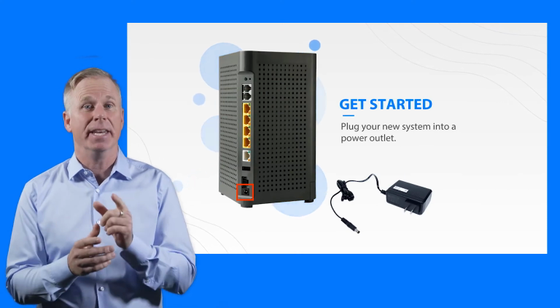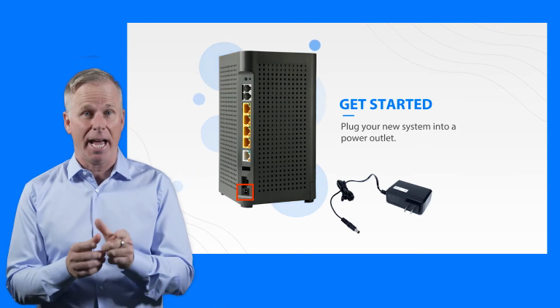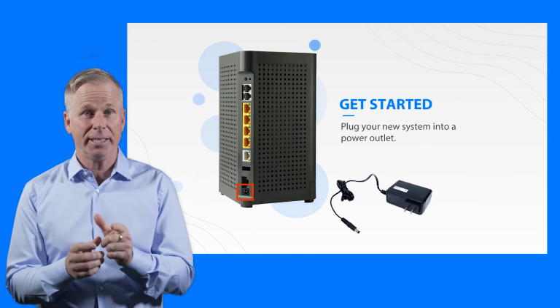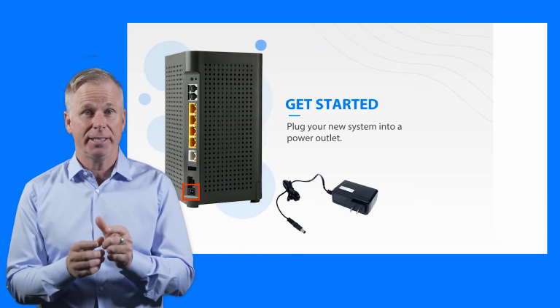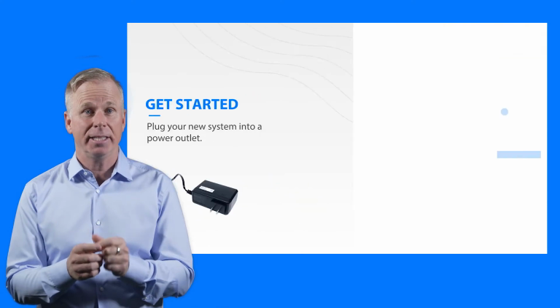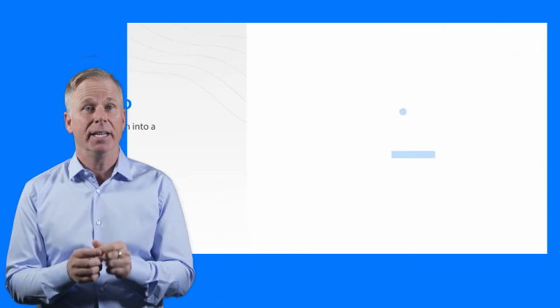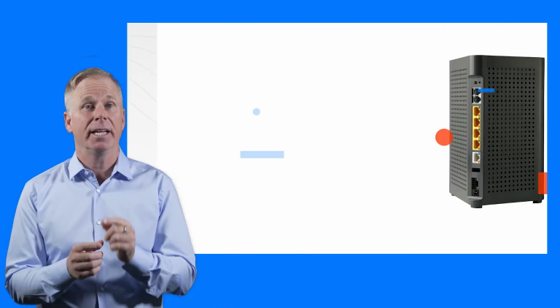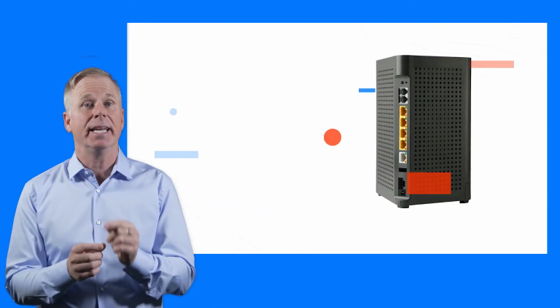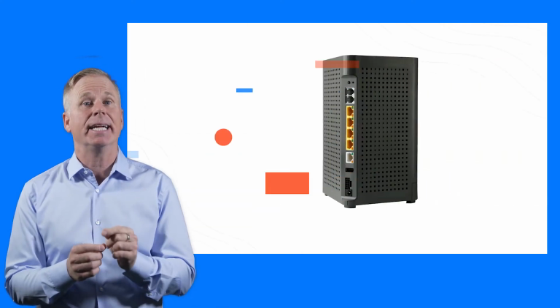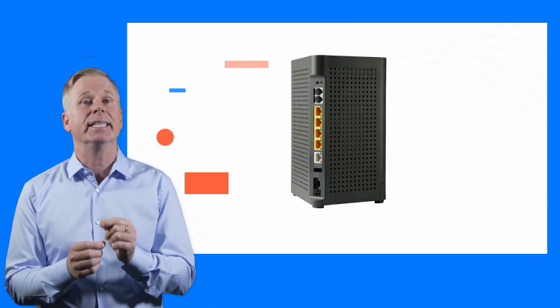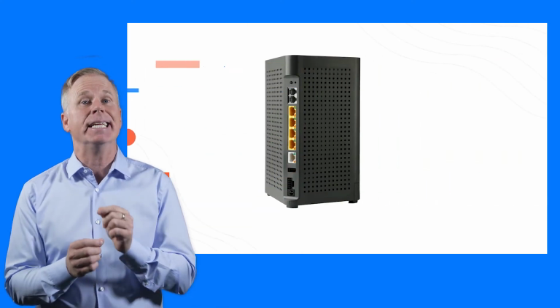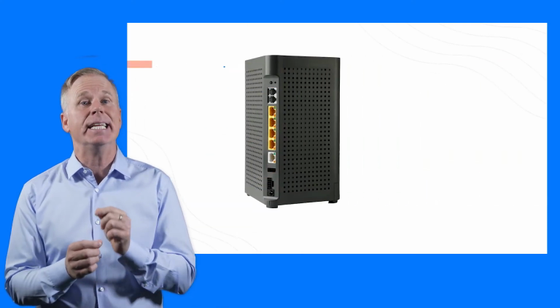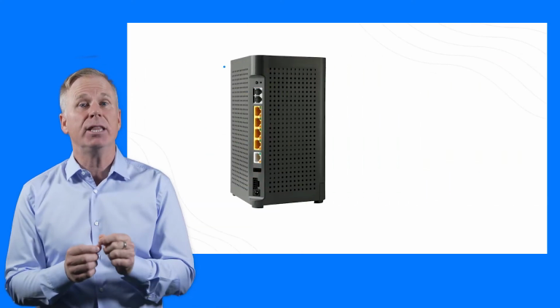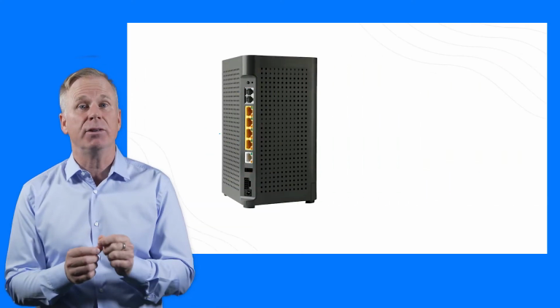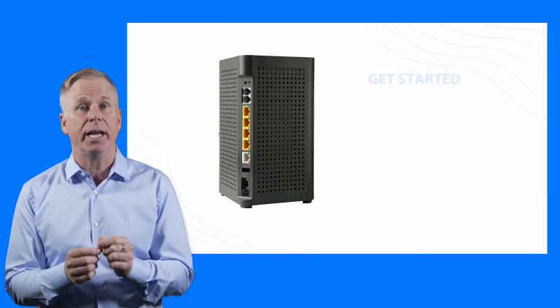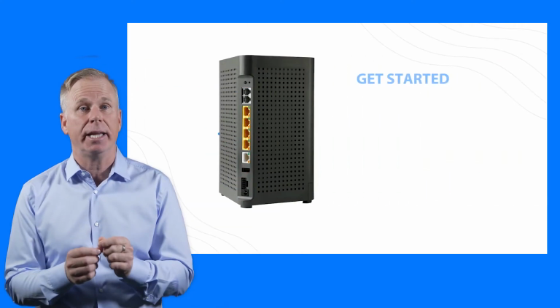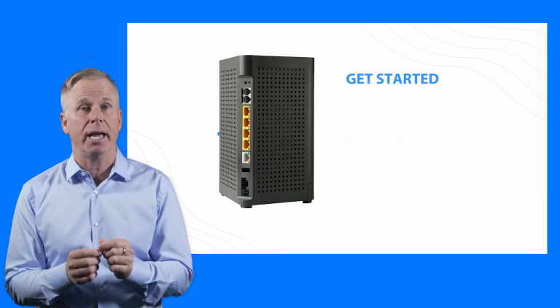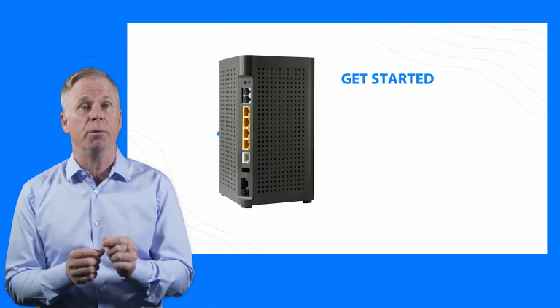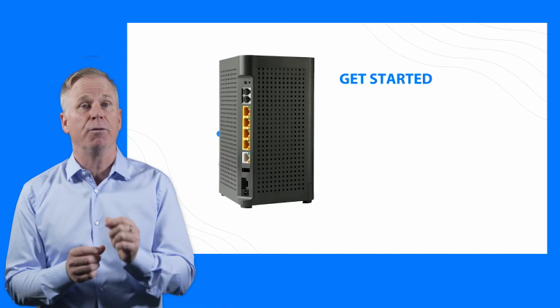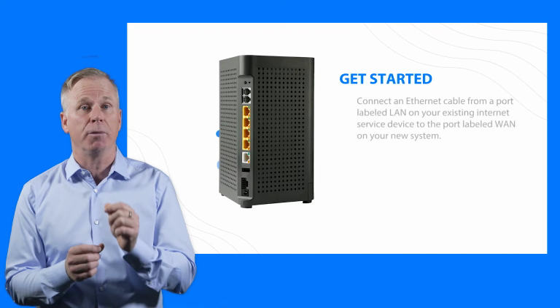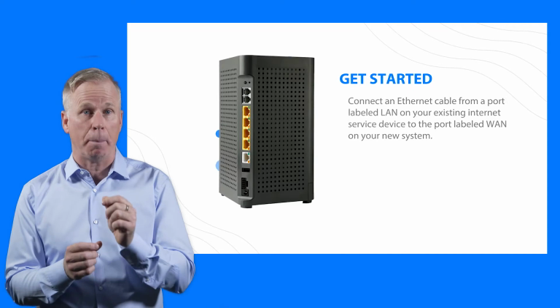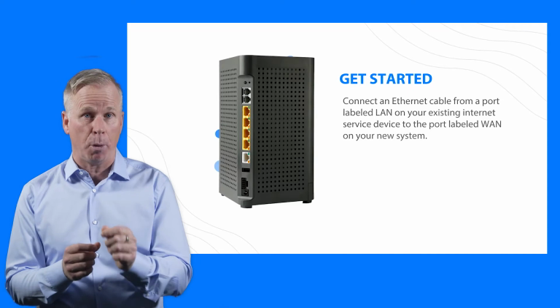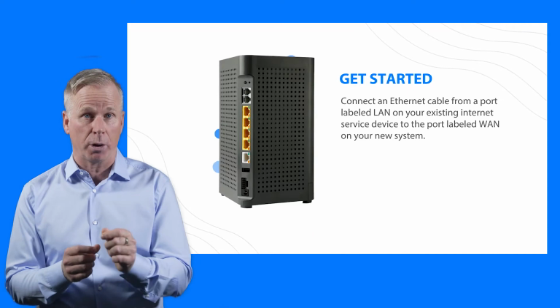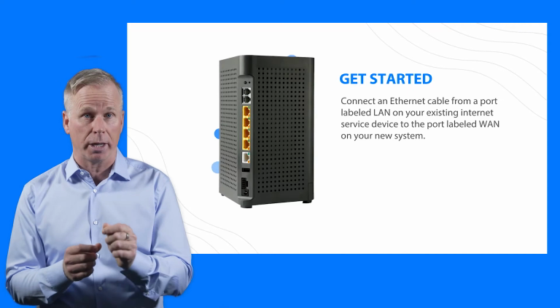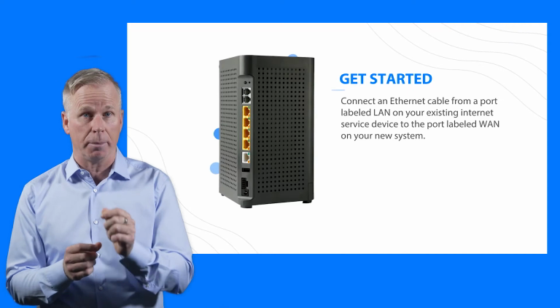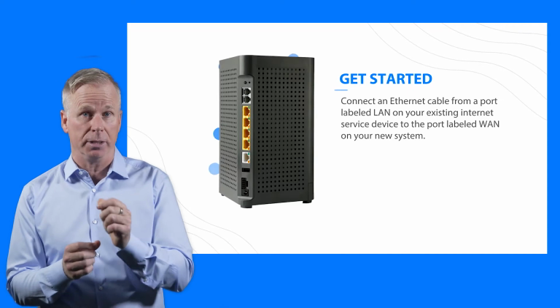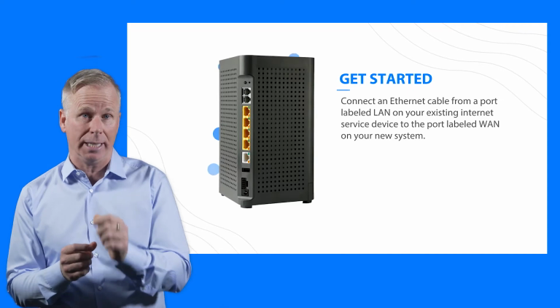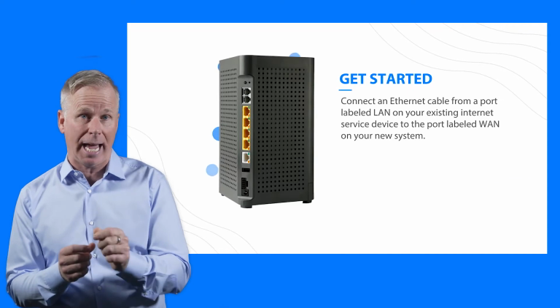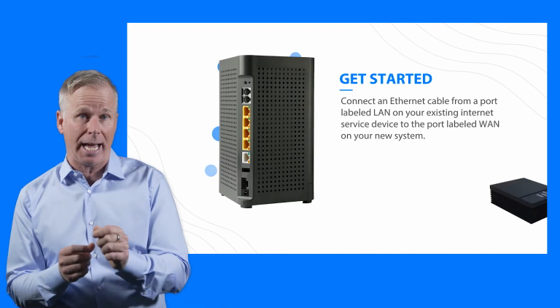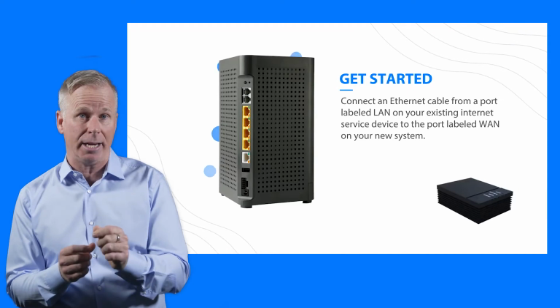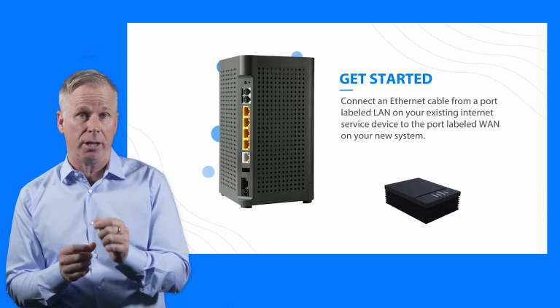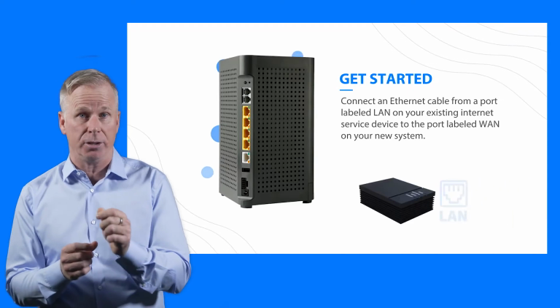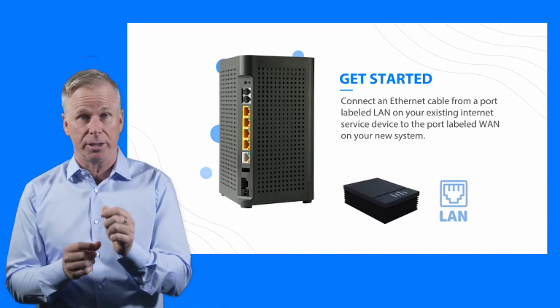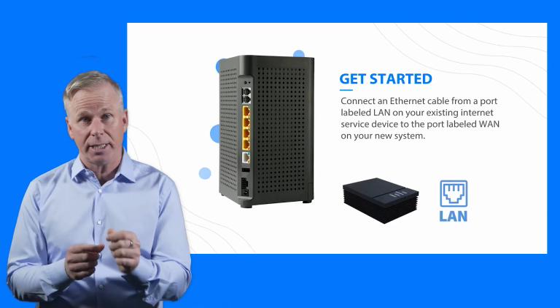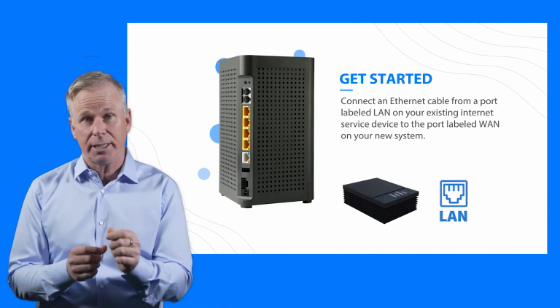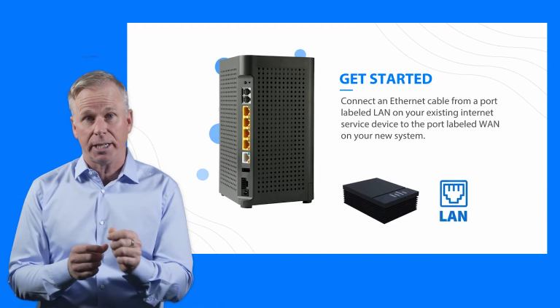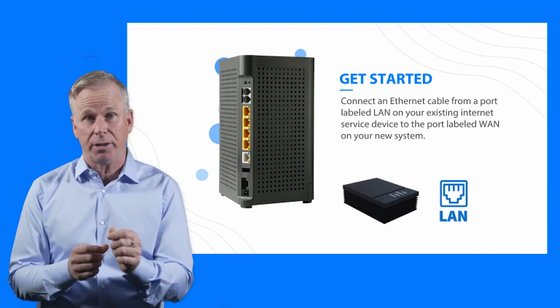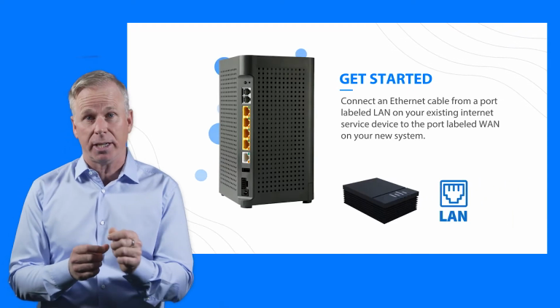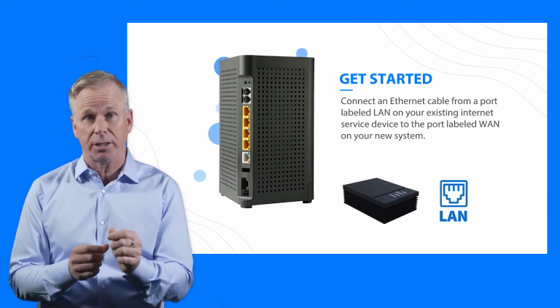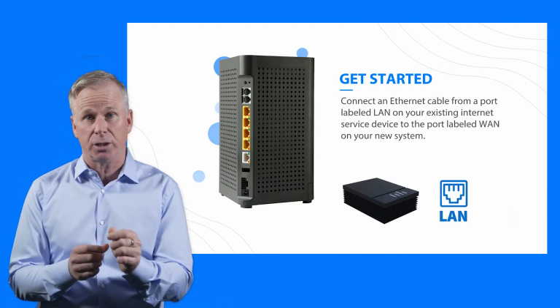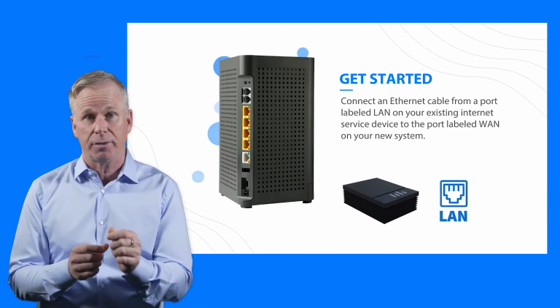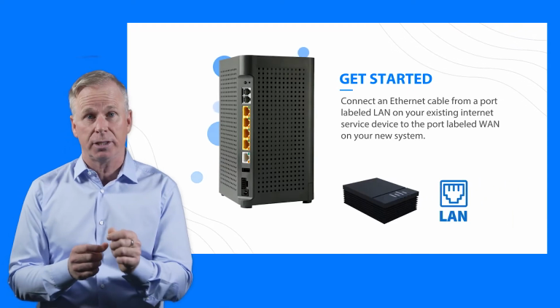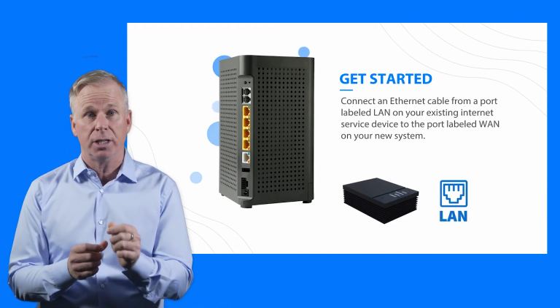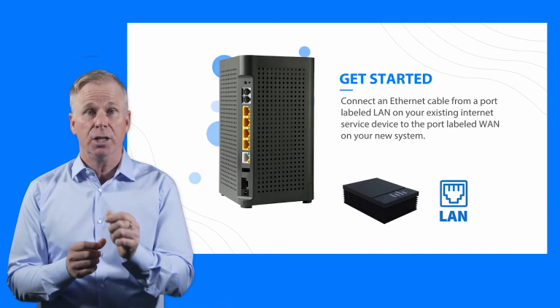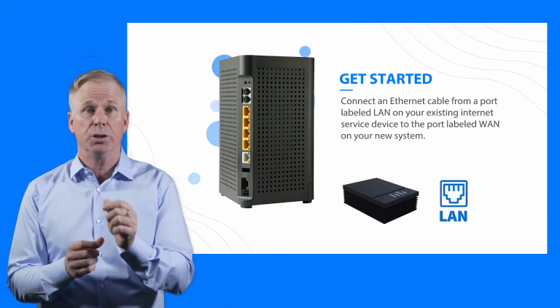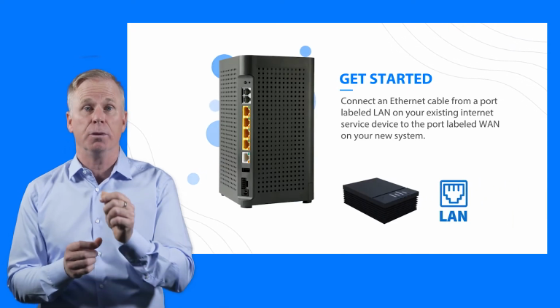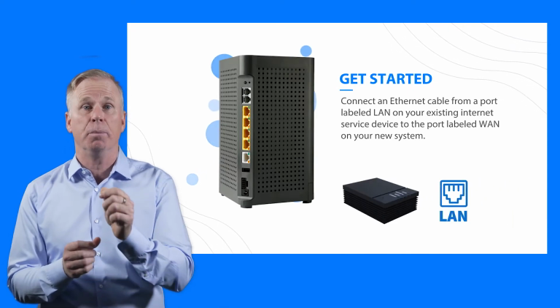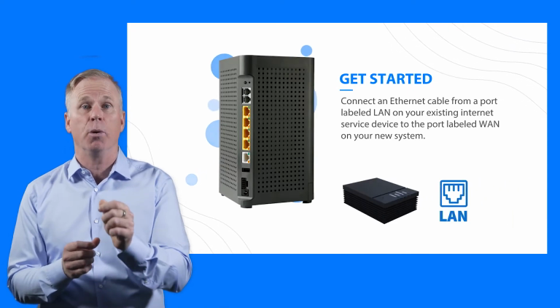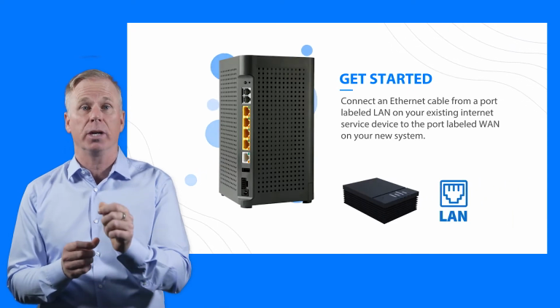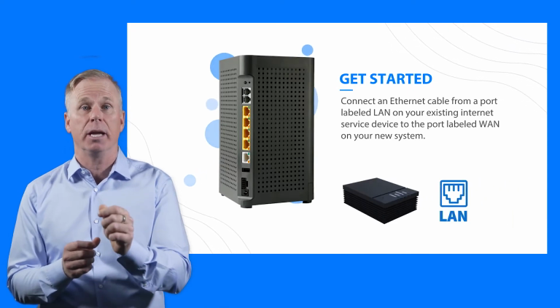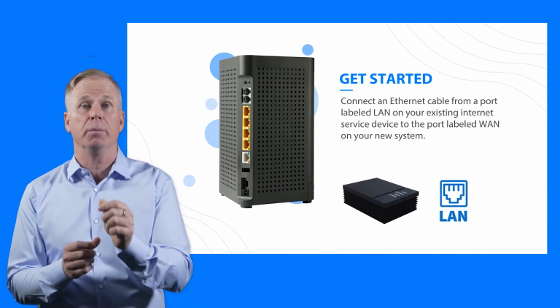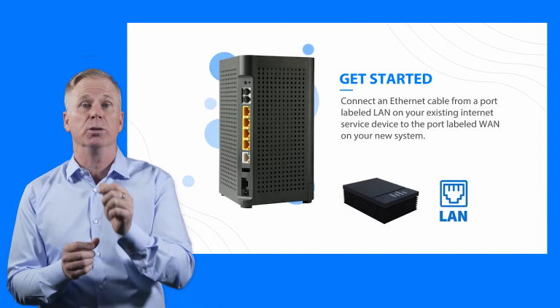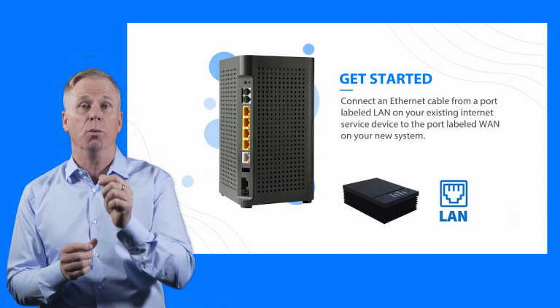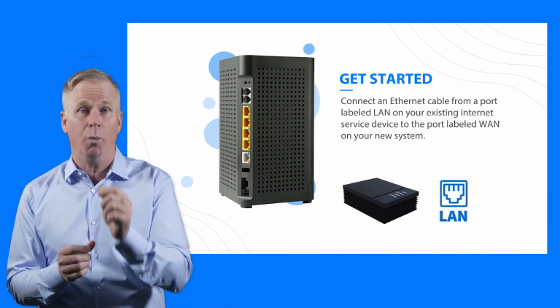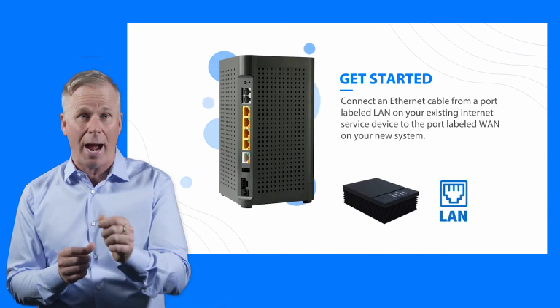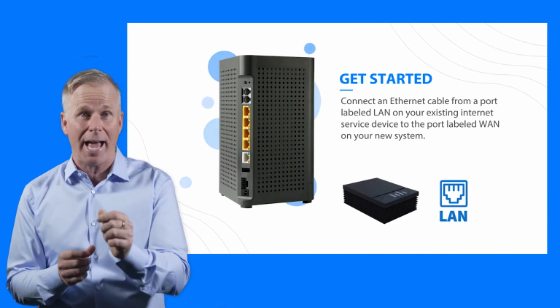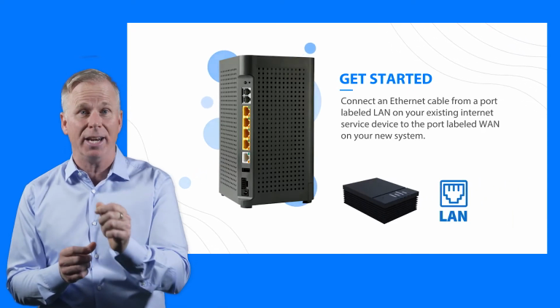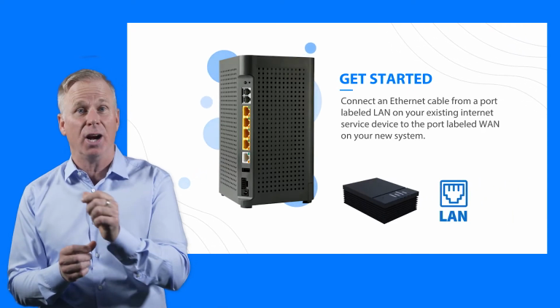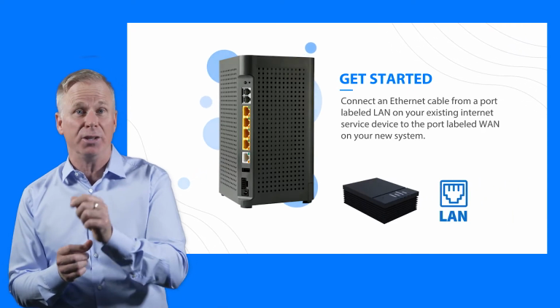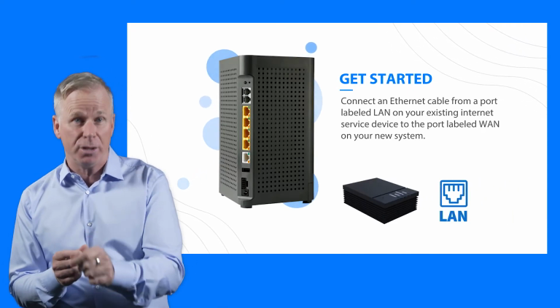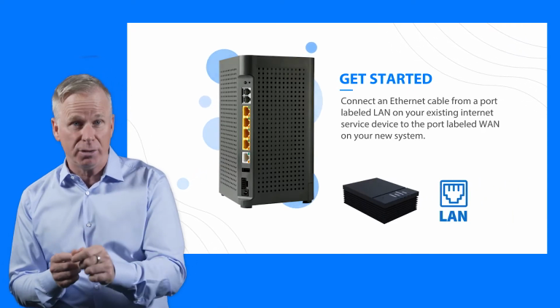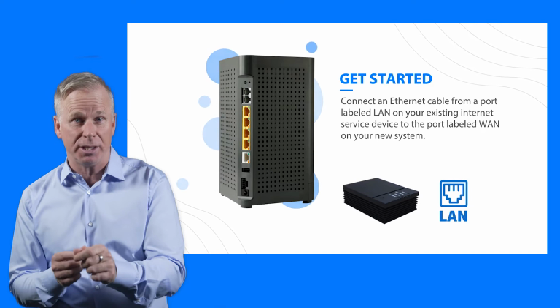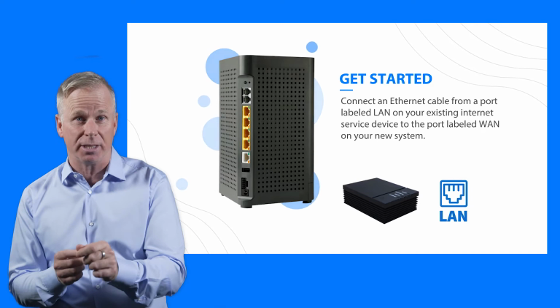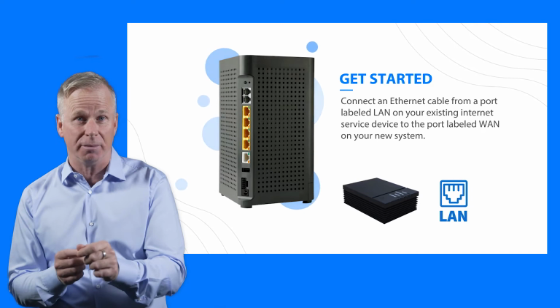Next, connect an ethernet cable from a port labeled LAN on your existing internet service to the port labeled WAN on your new system.